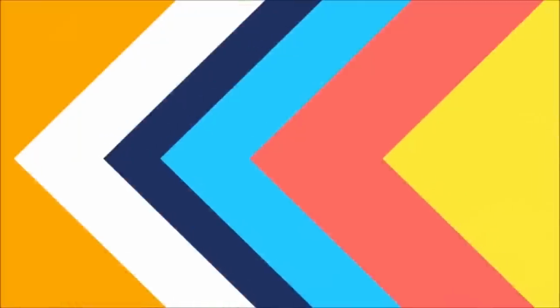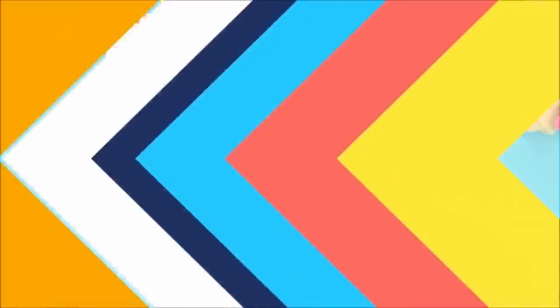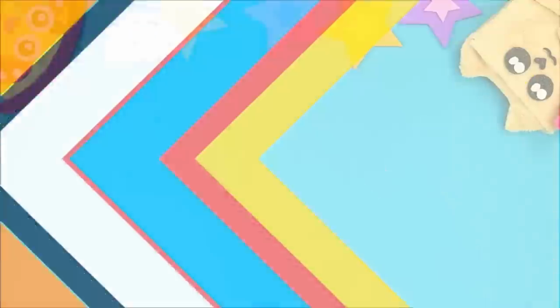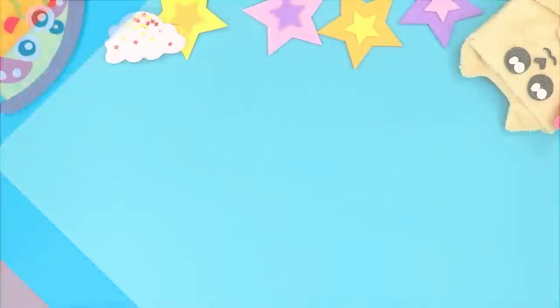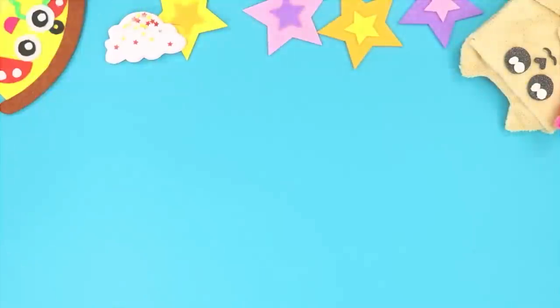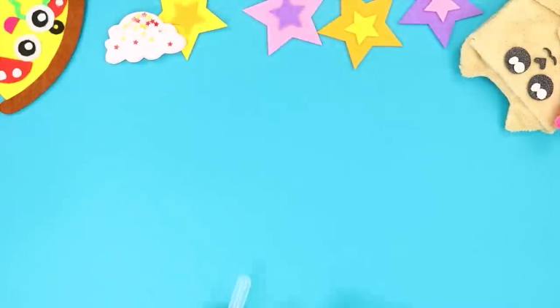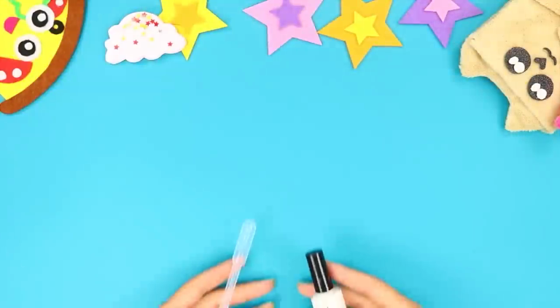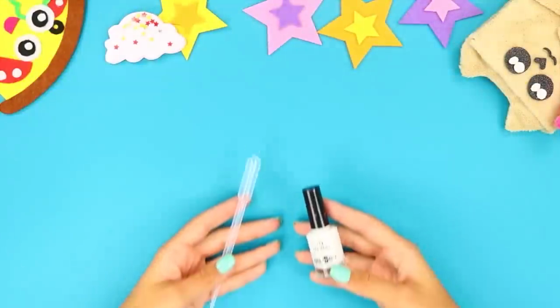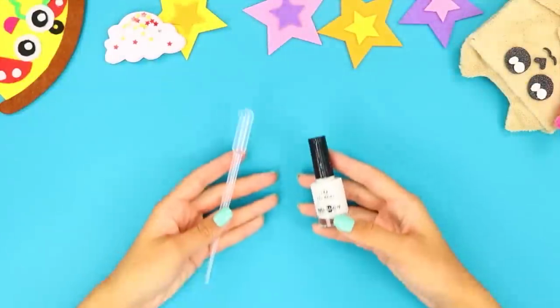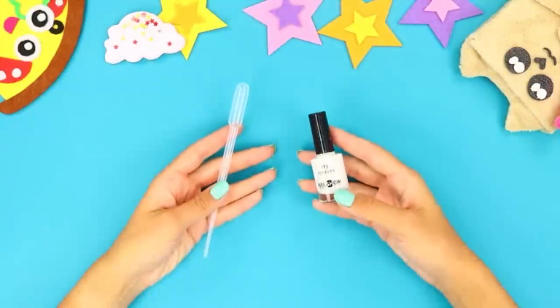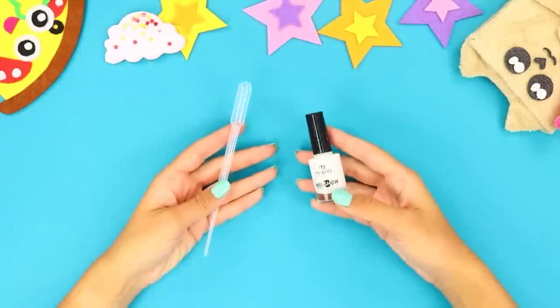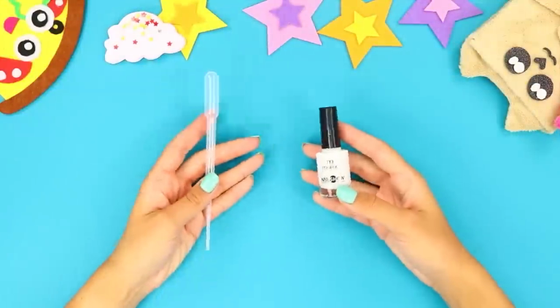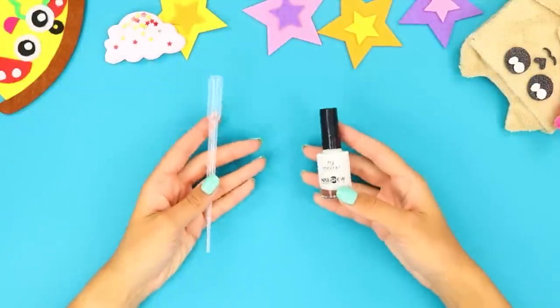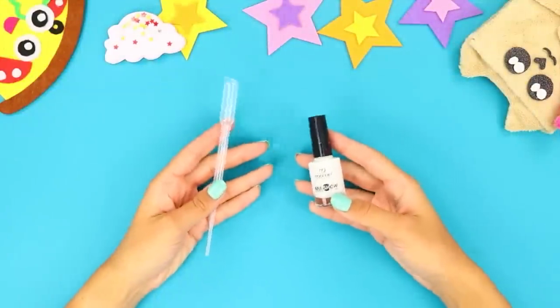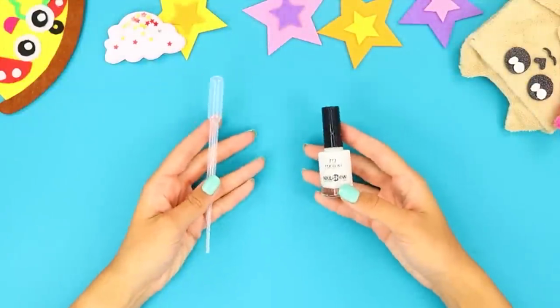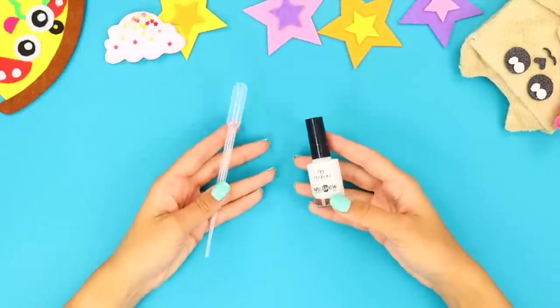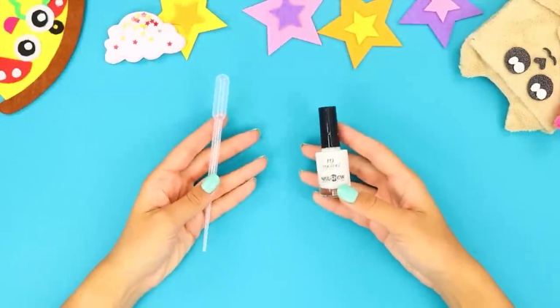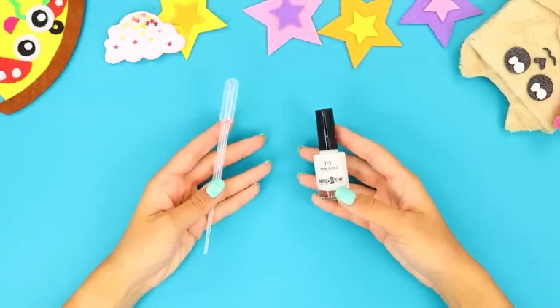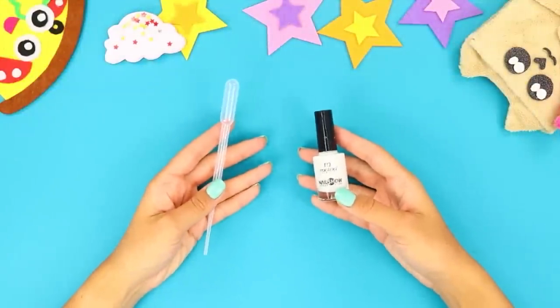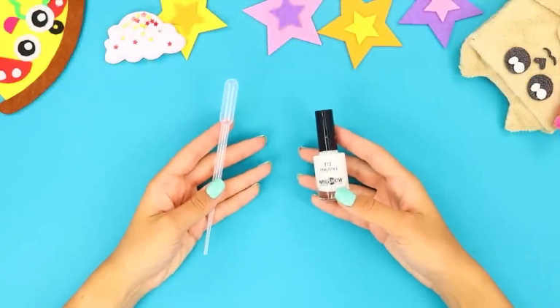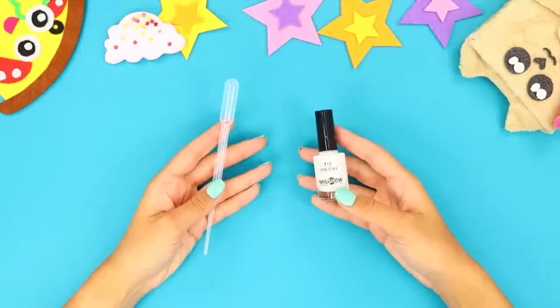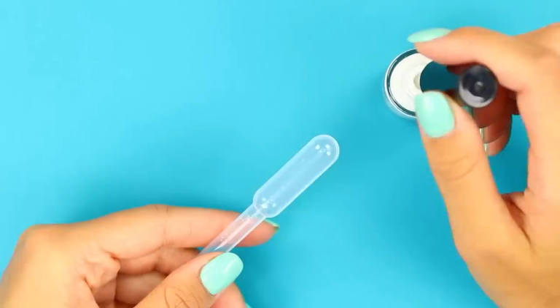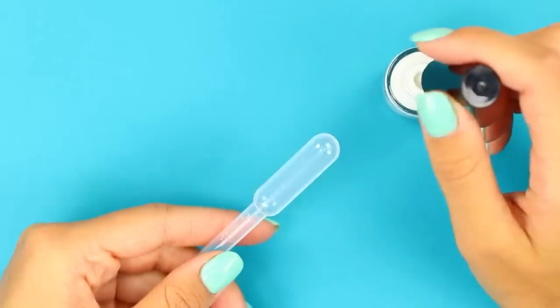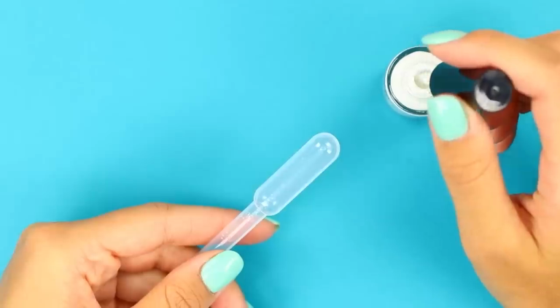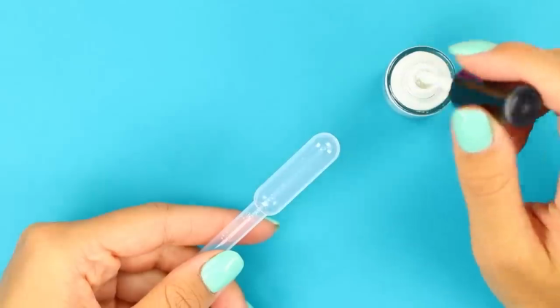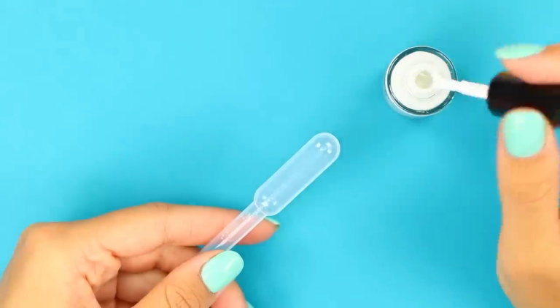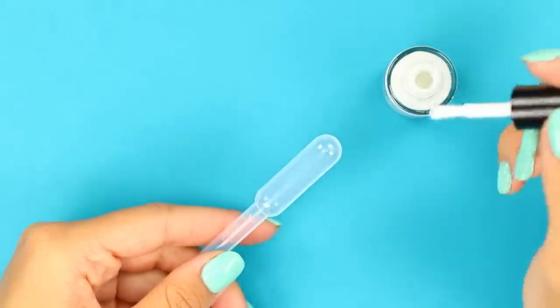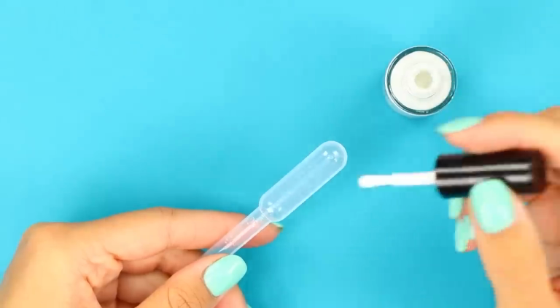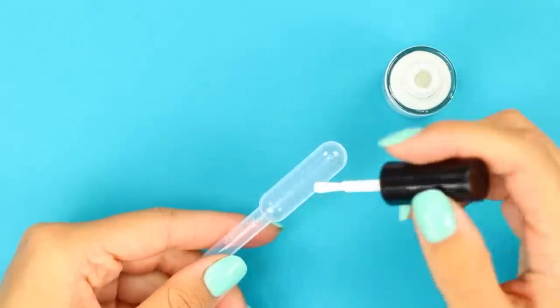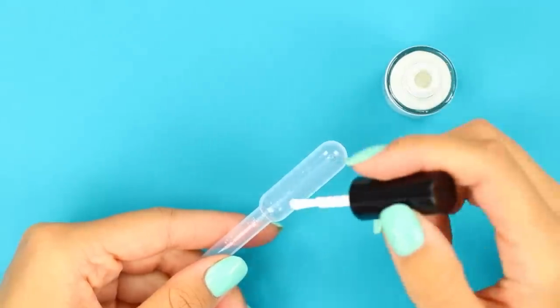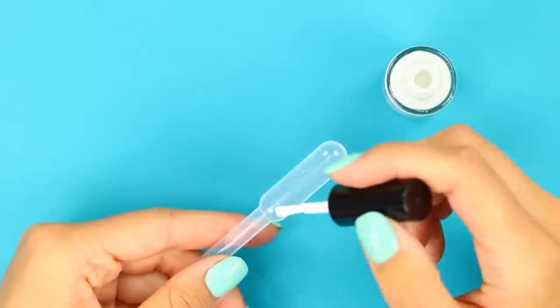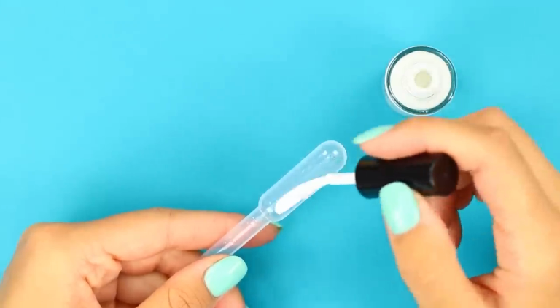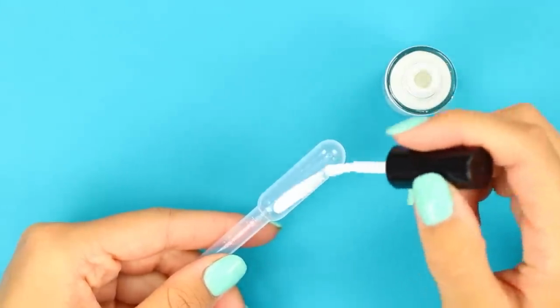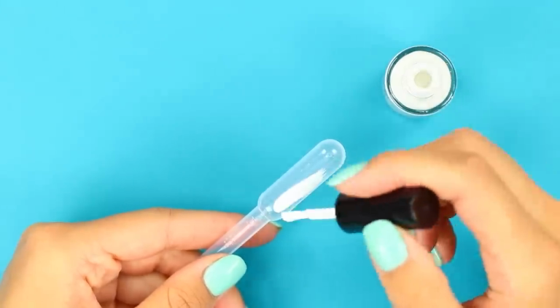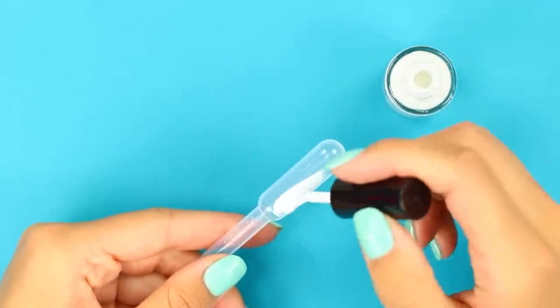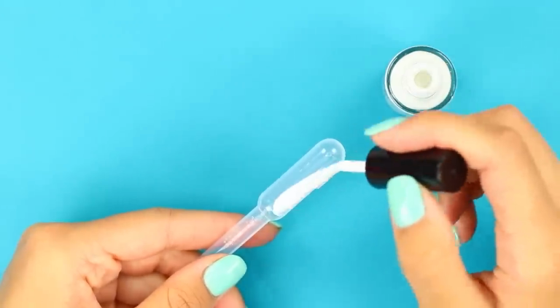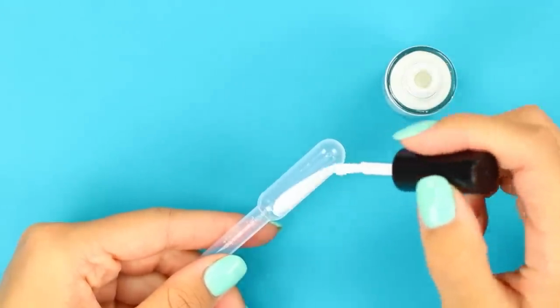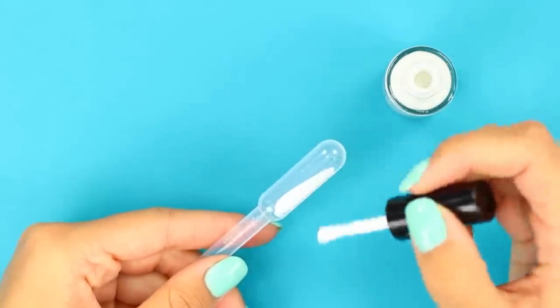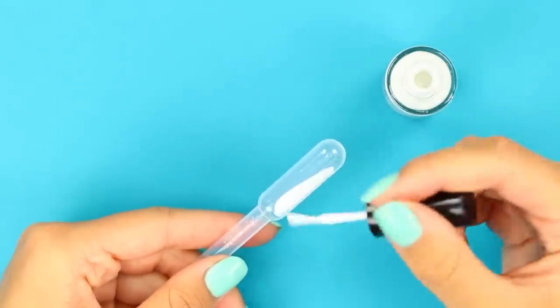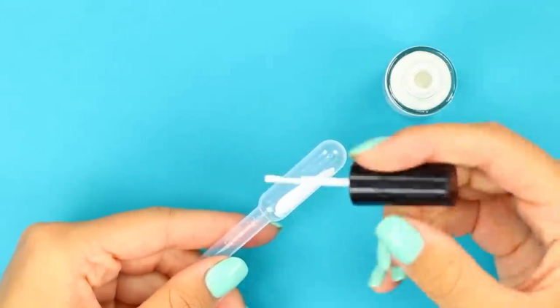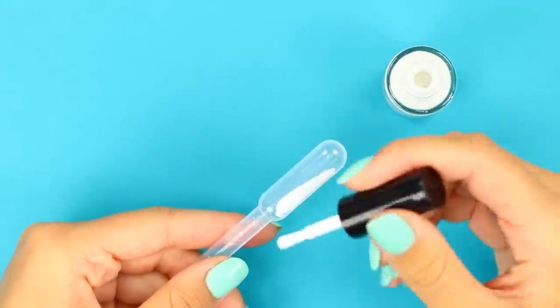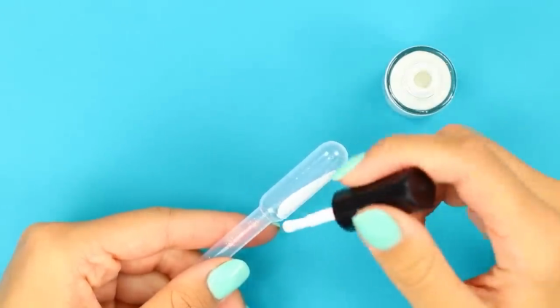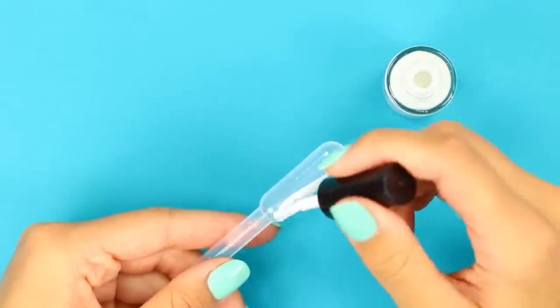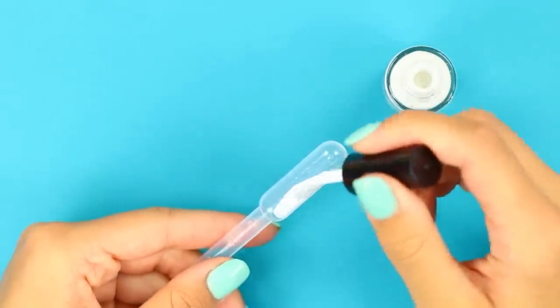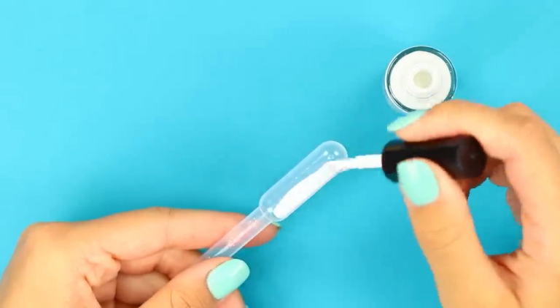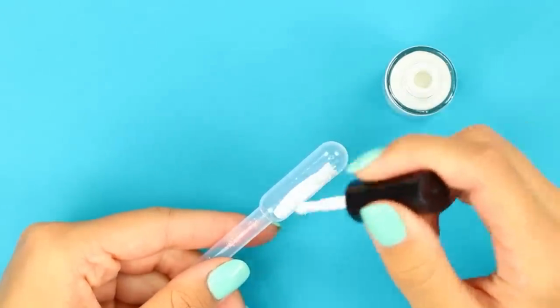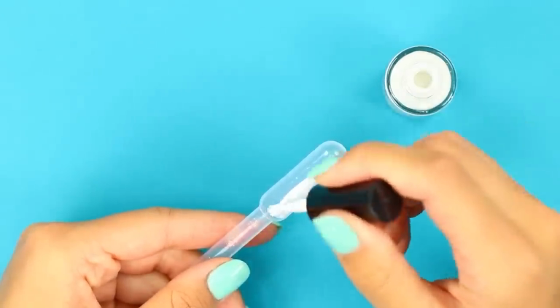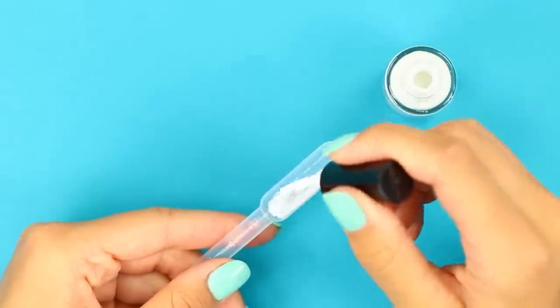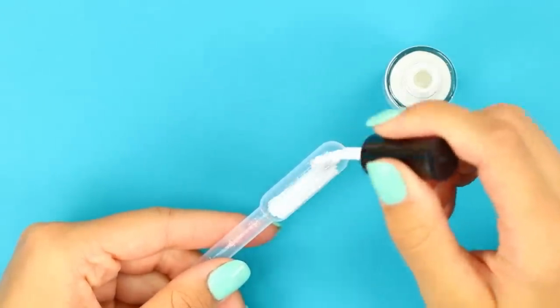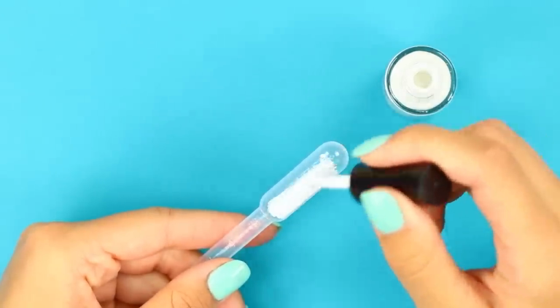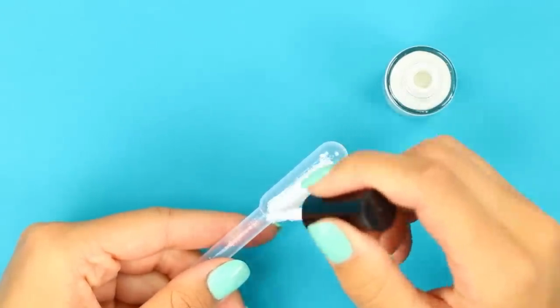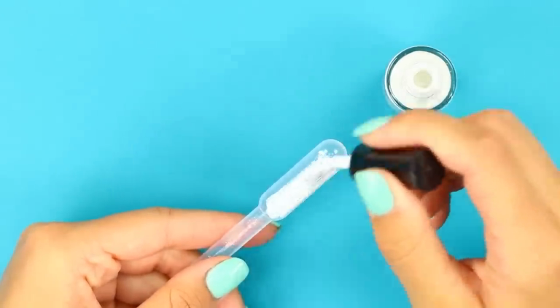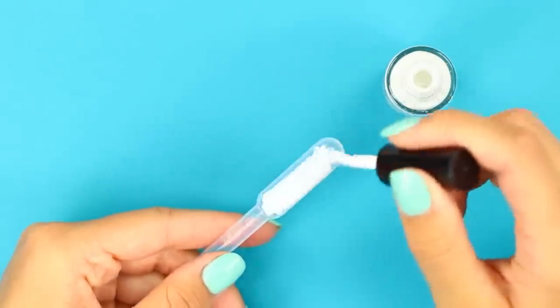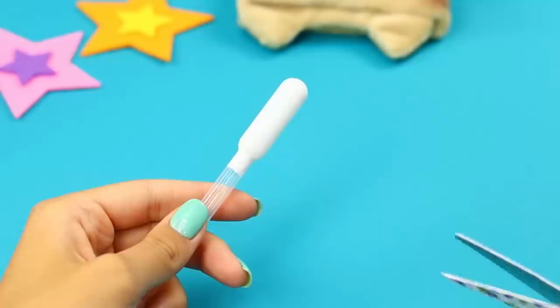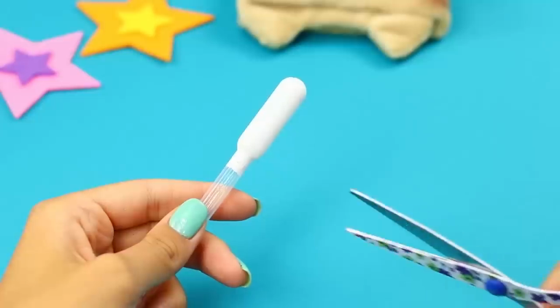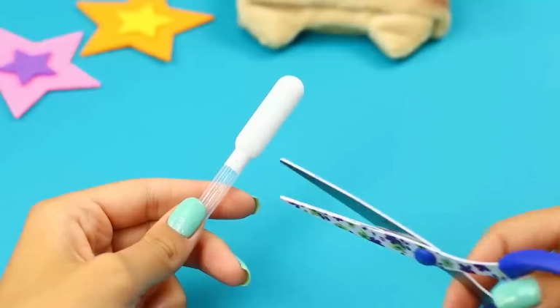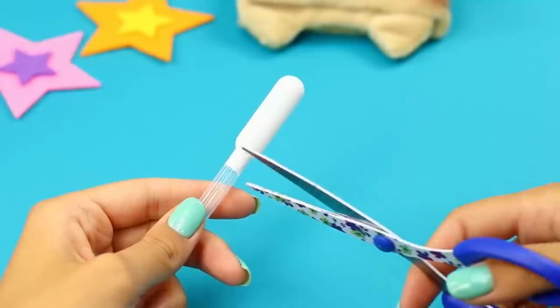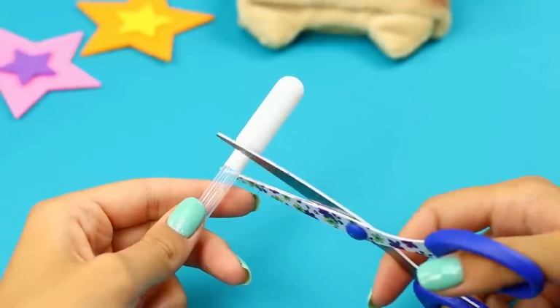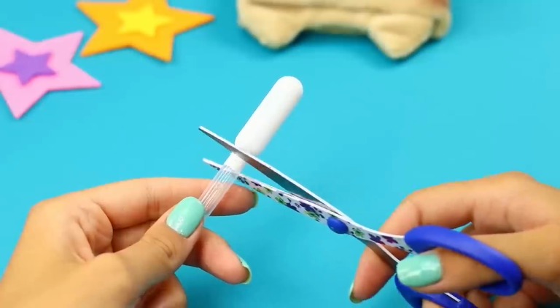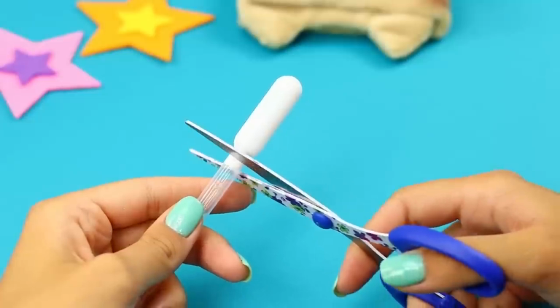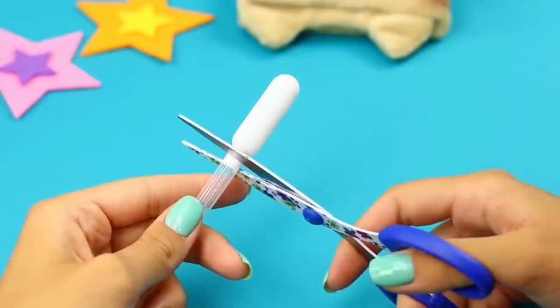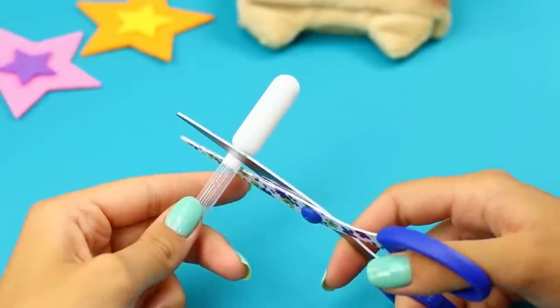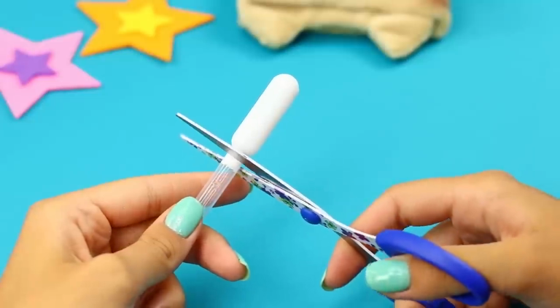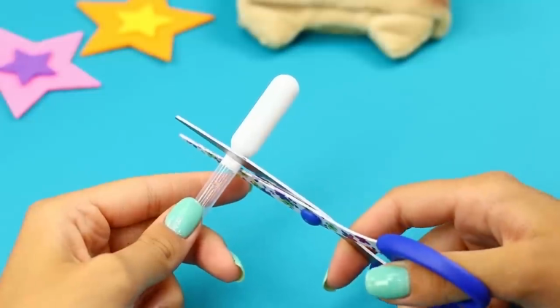Next, take a plastic dropper and white nail polish. Paint the wide part of the dropper. Cut off the tip.